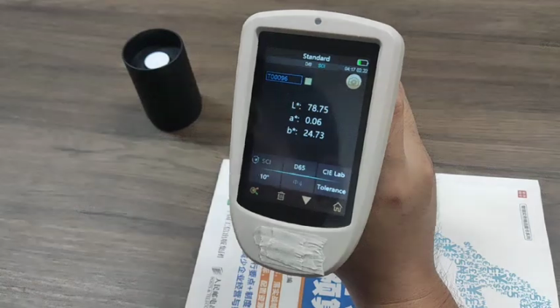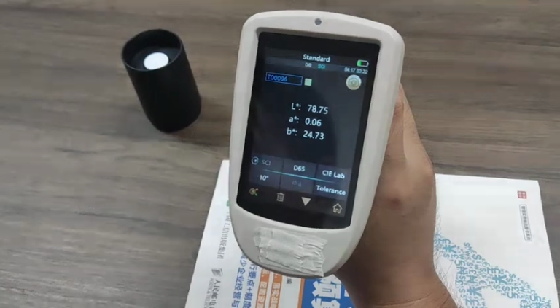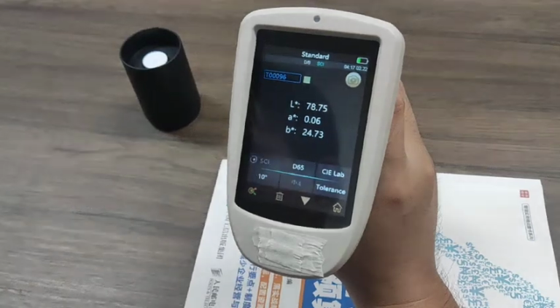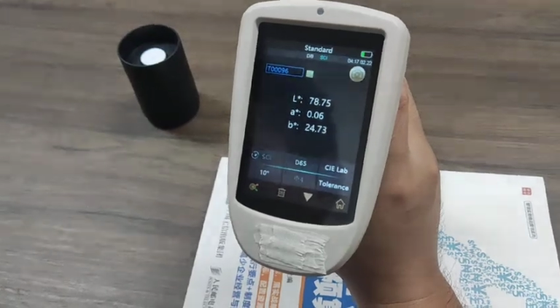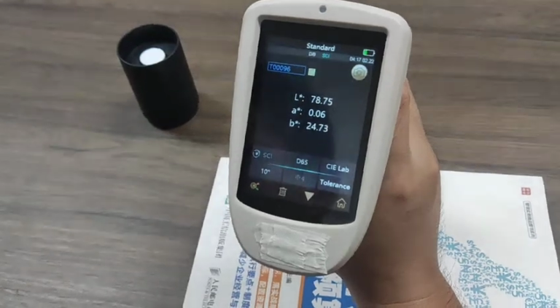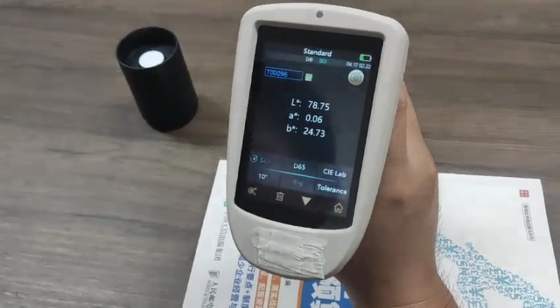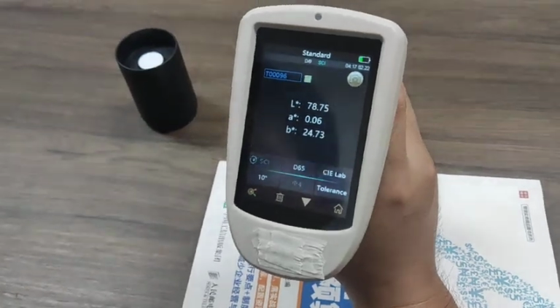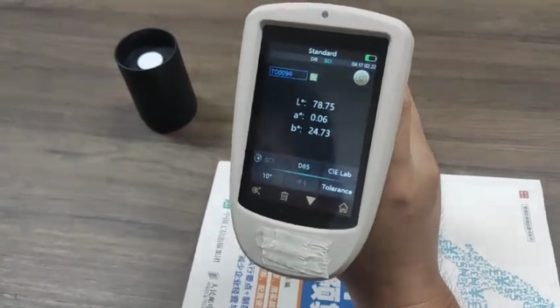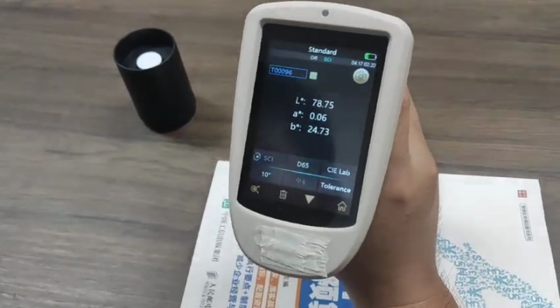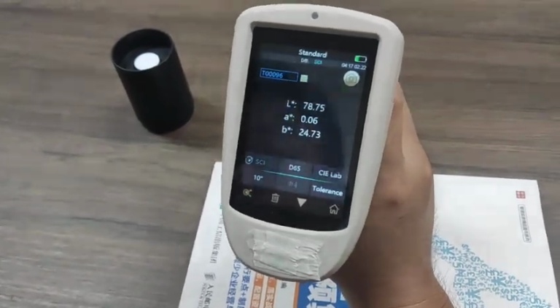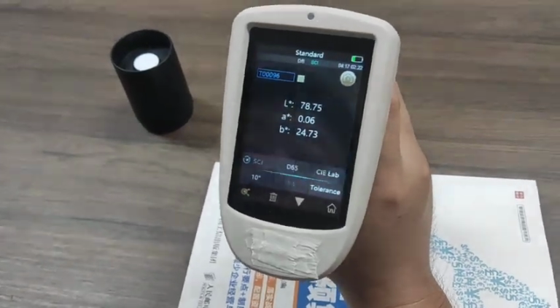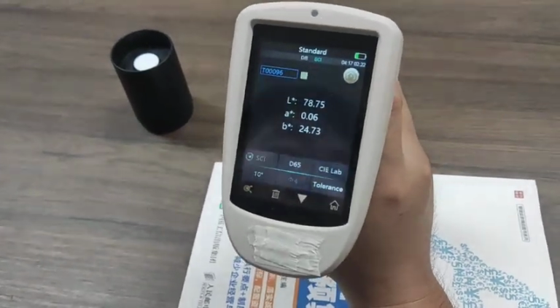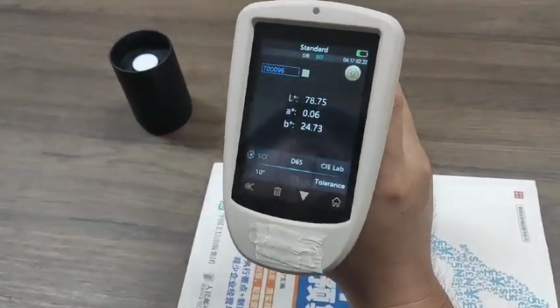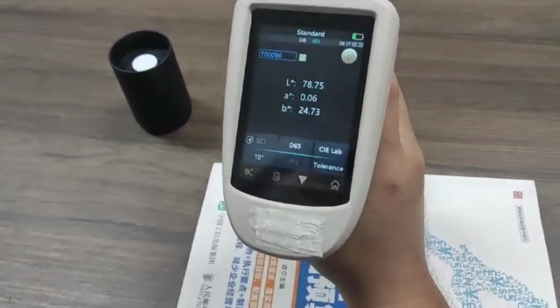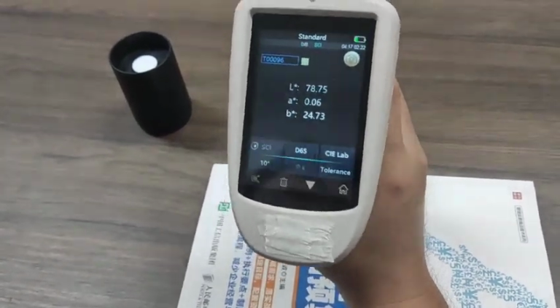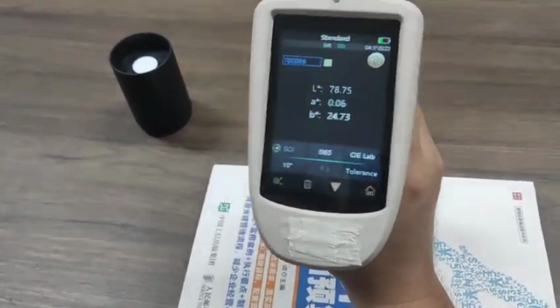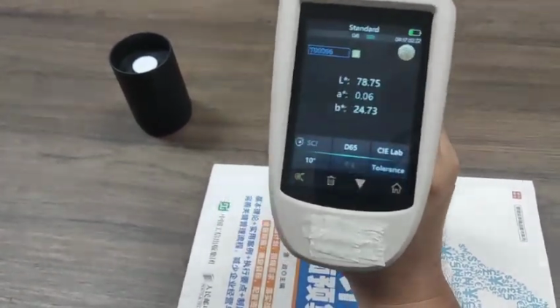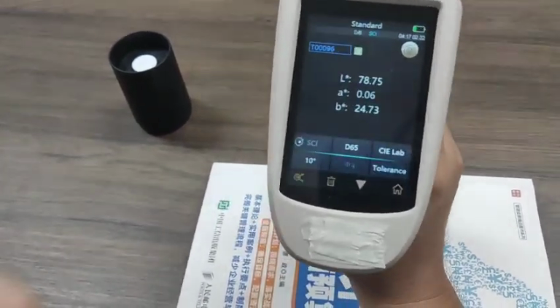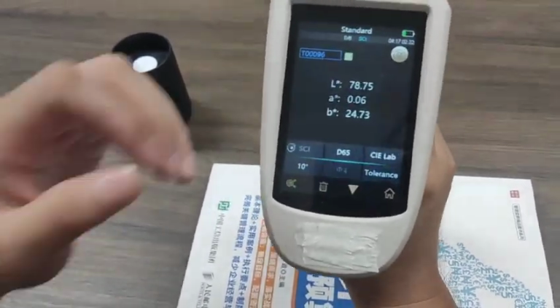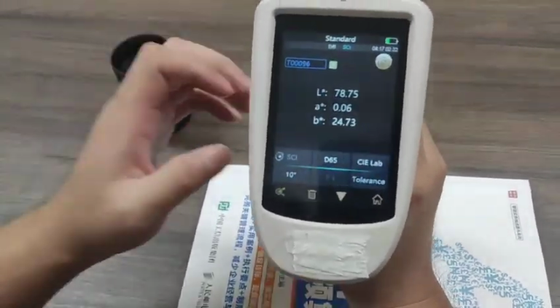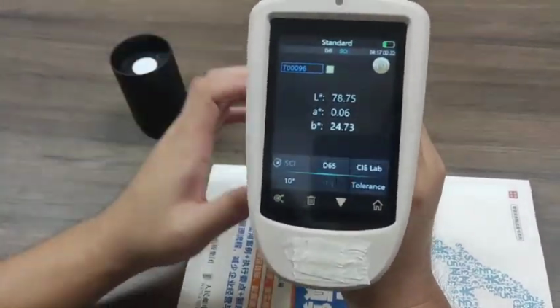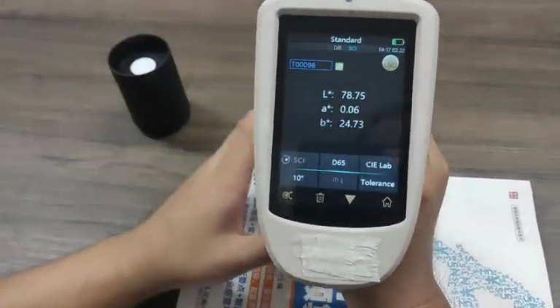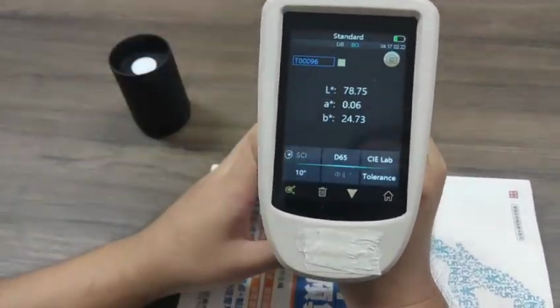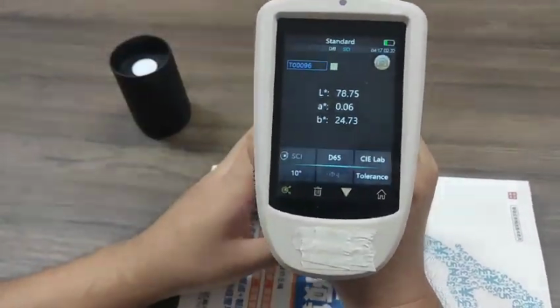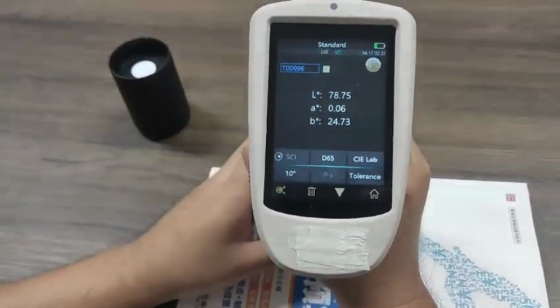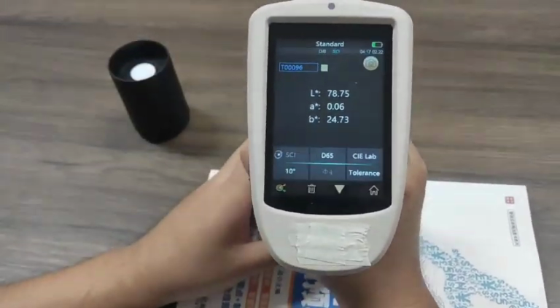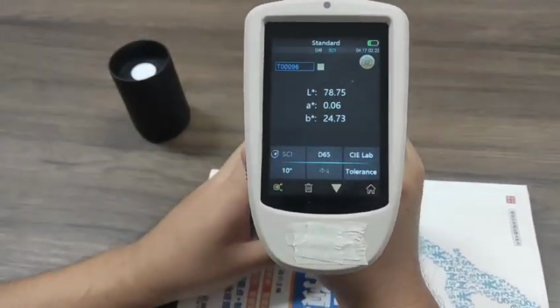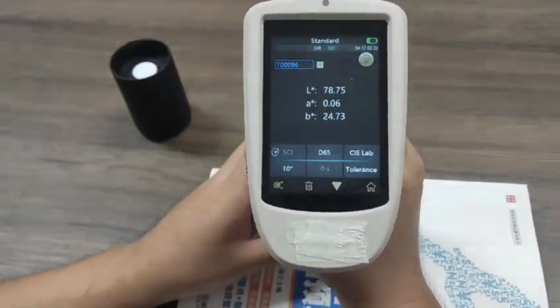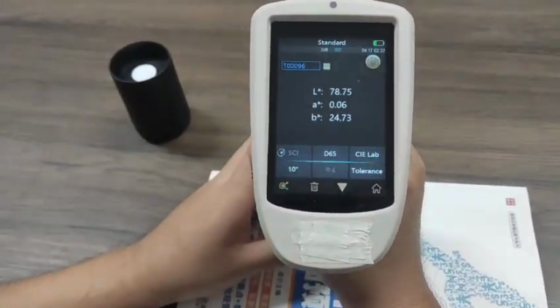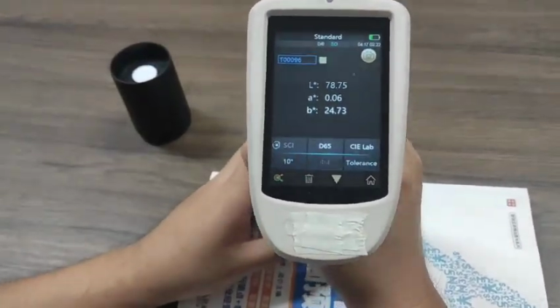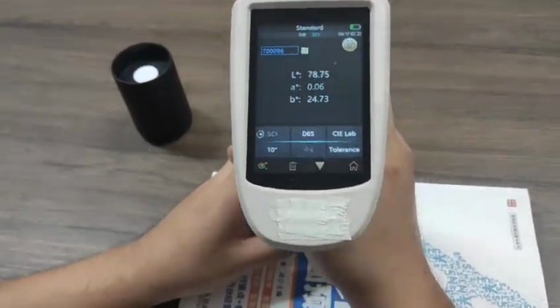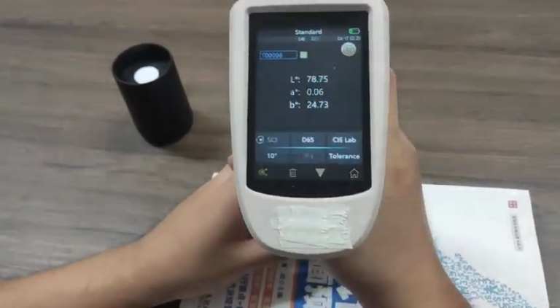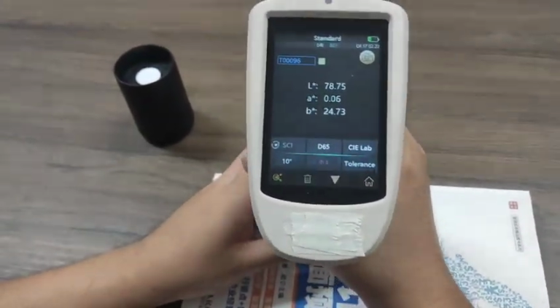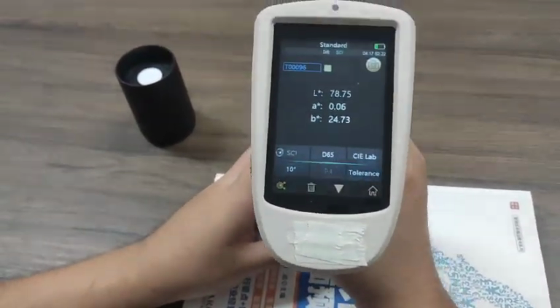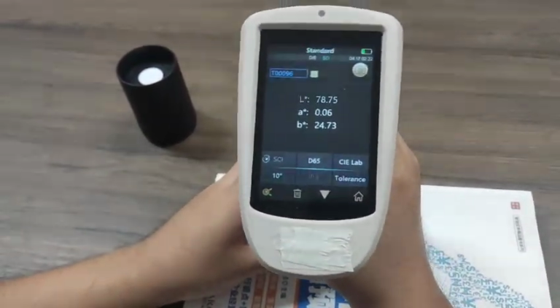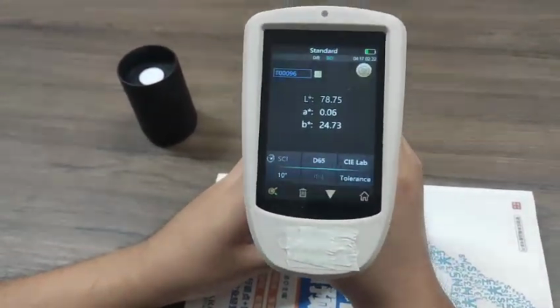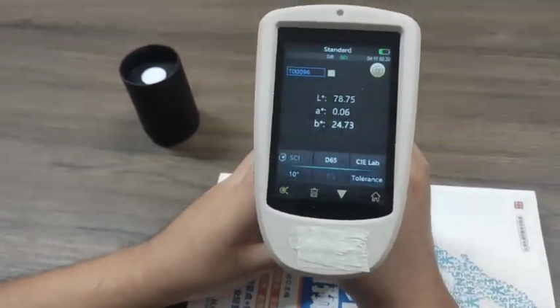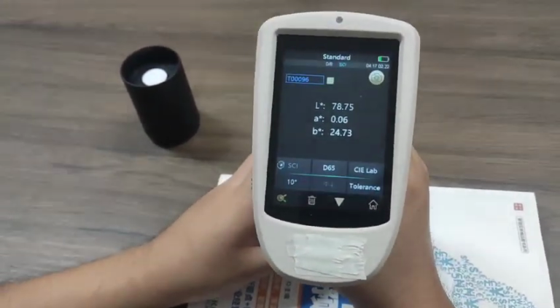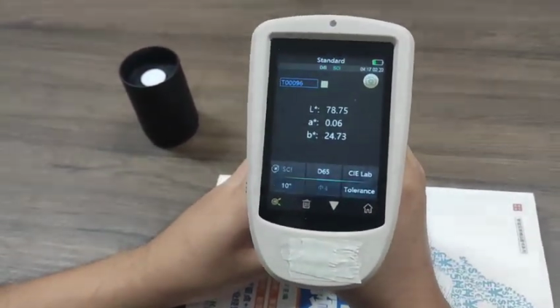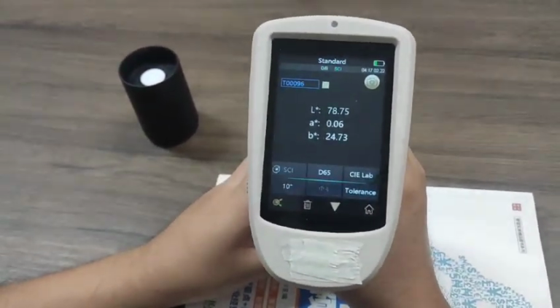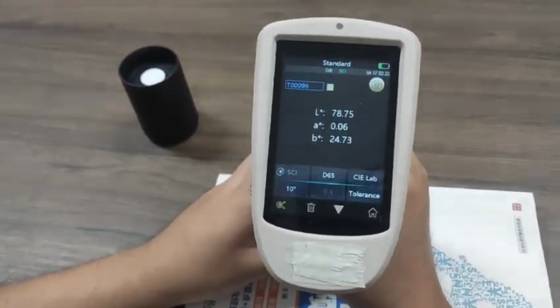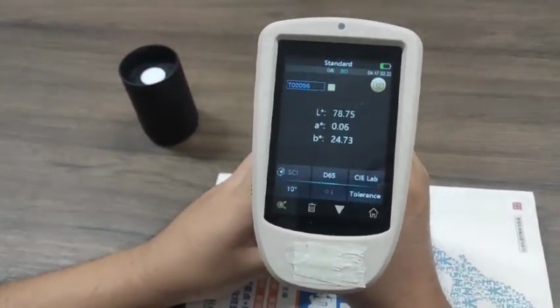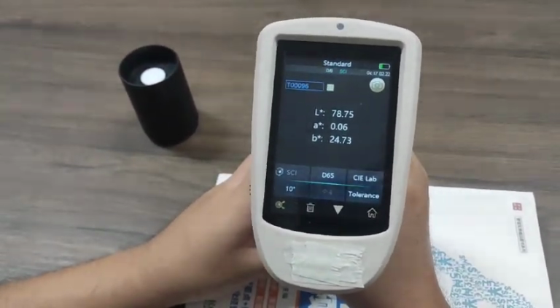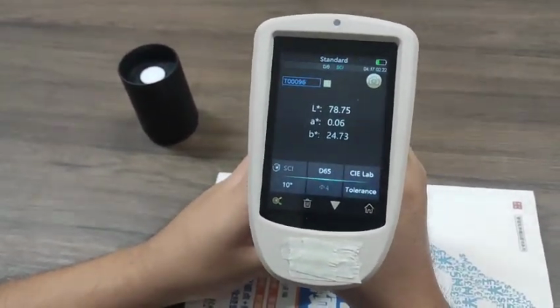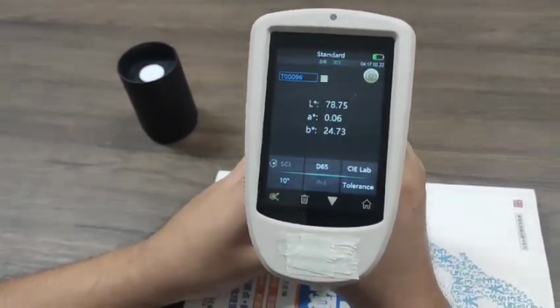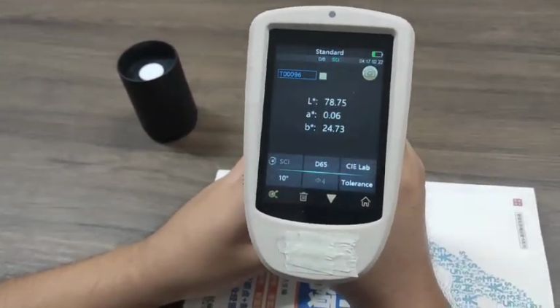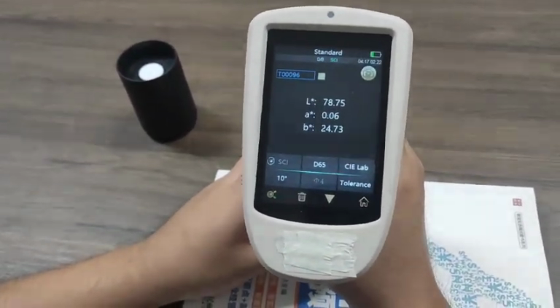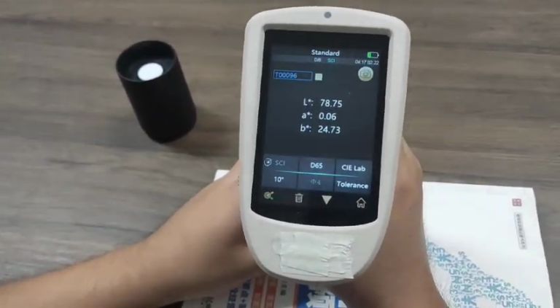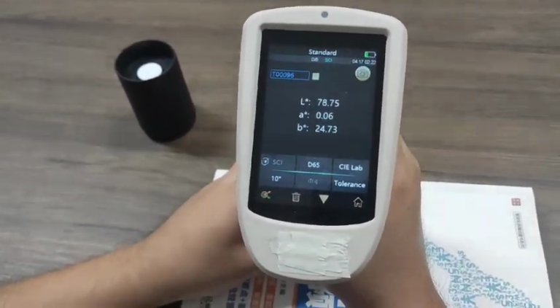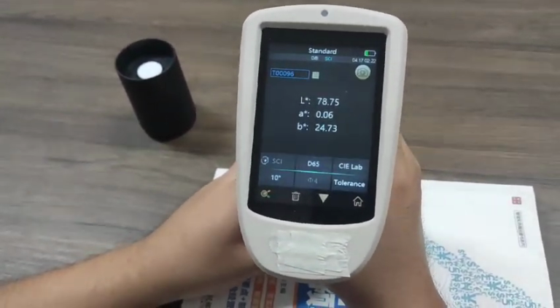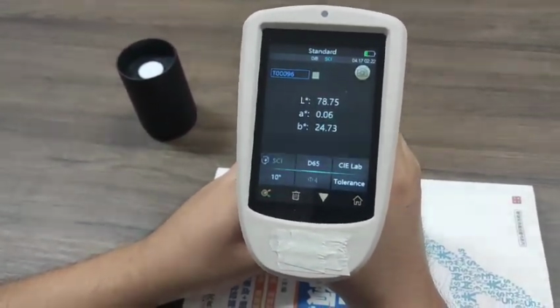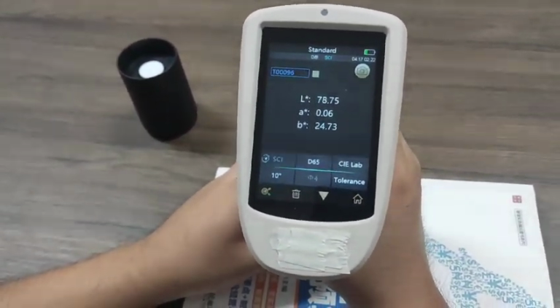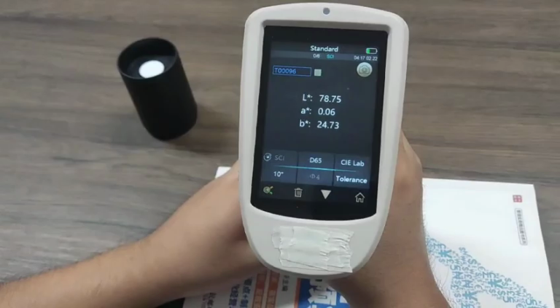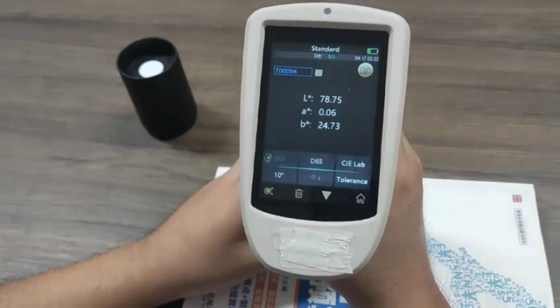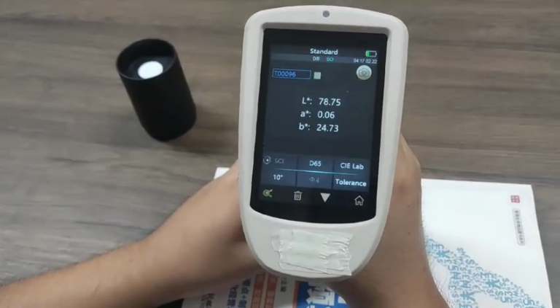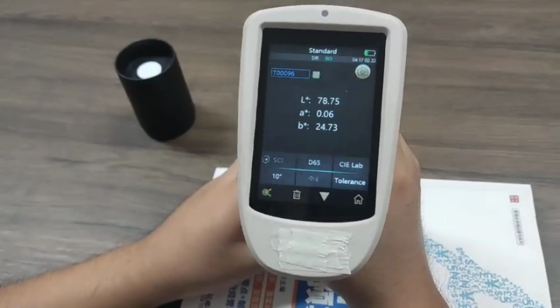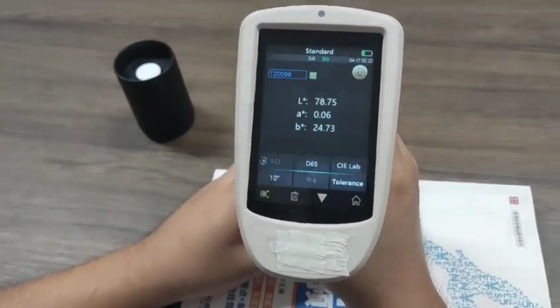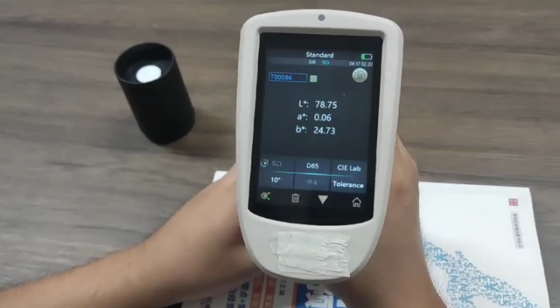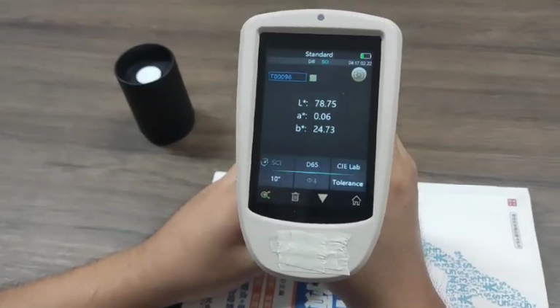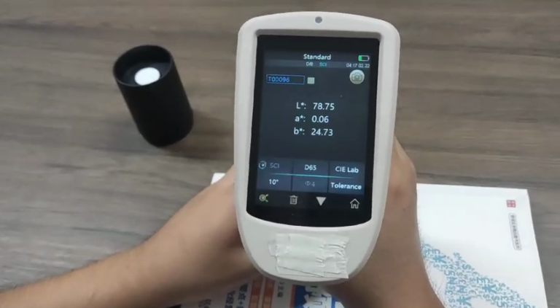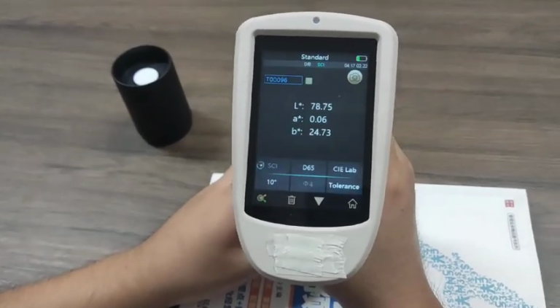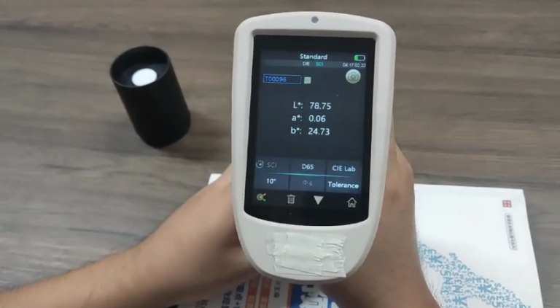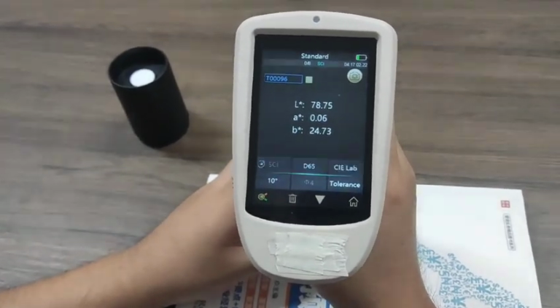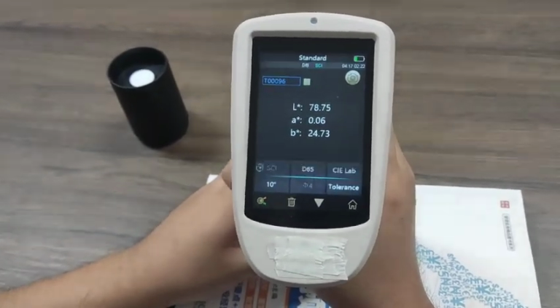Hello, this is our space for the metal. Now I will show you how to use this device.